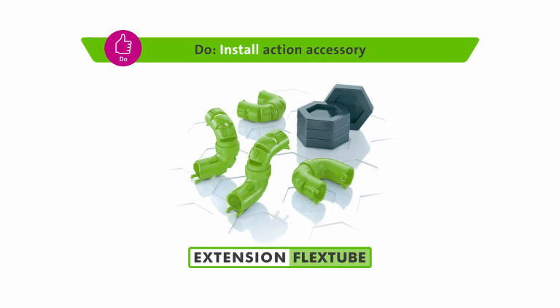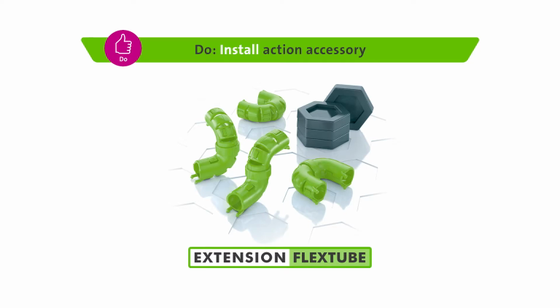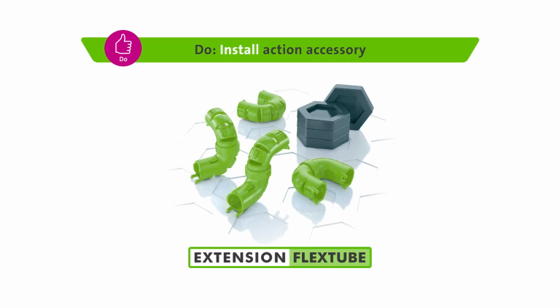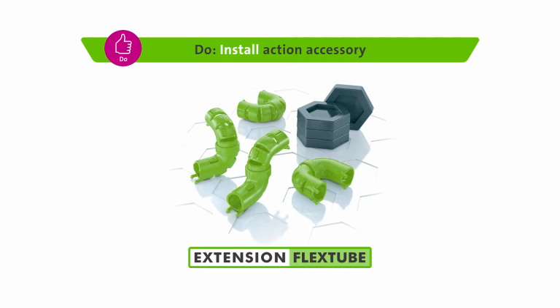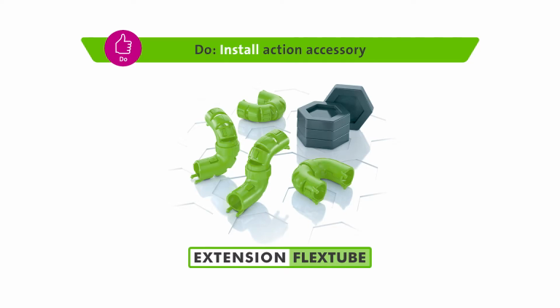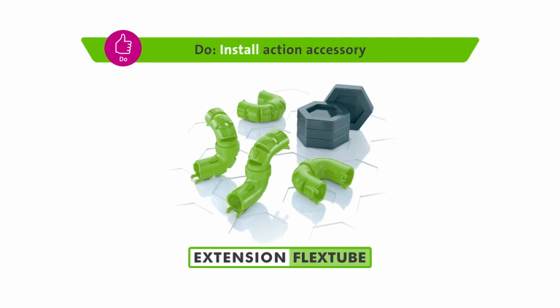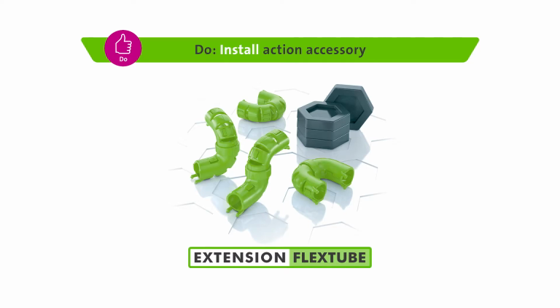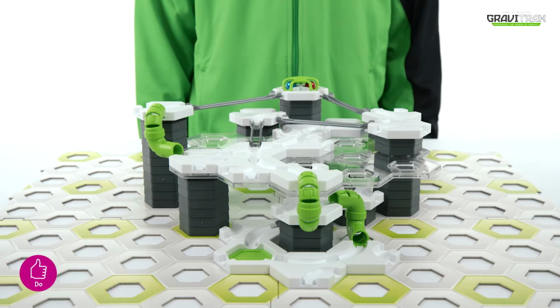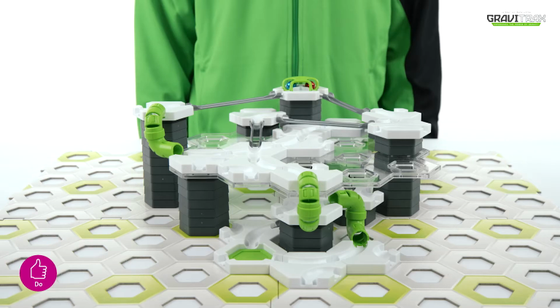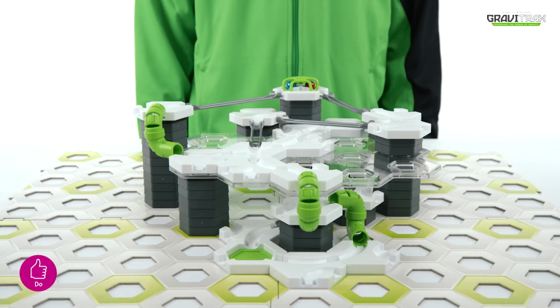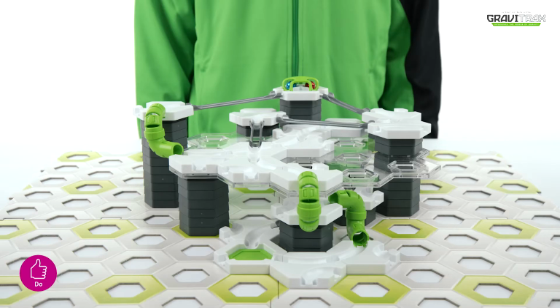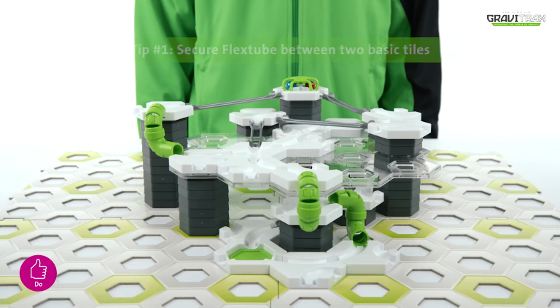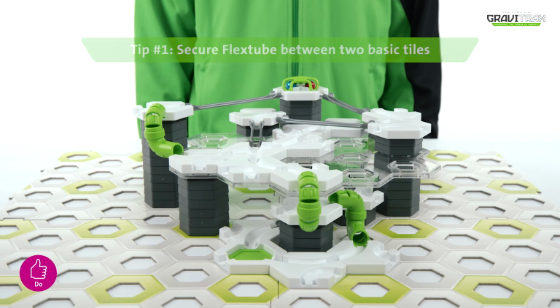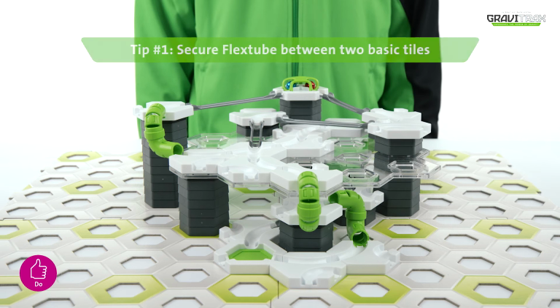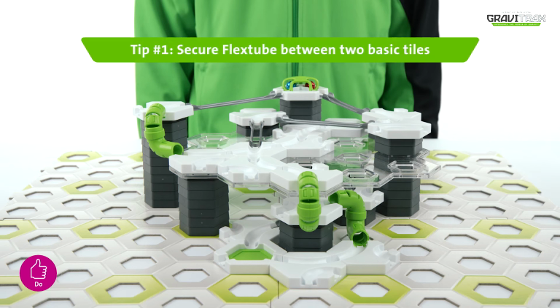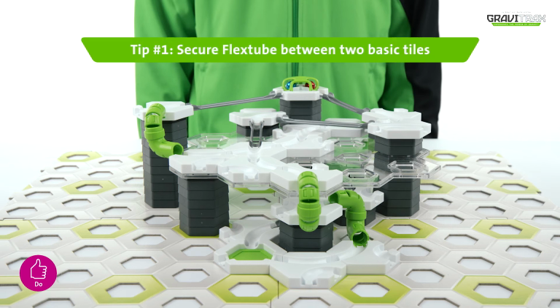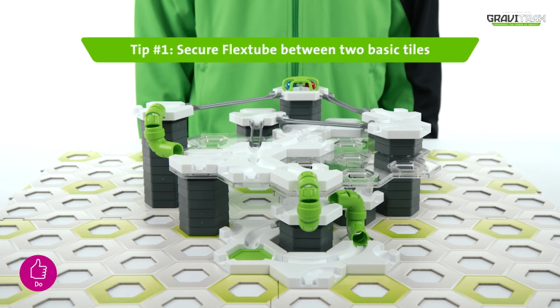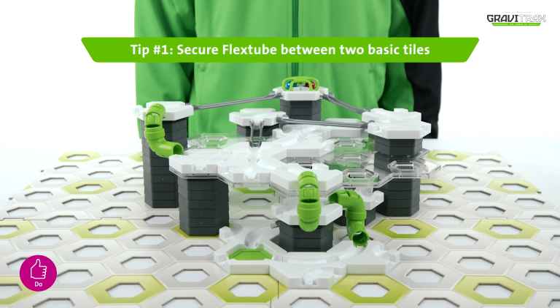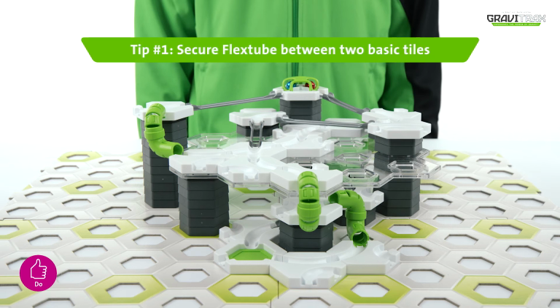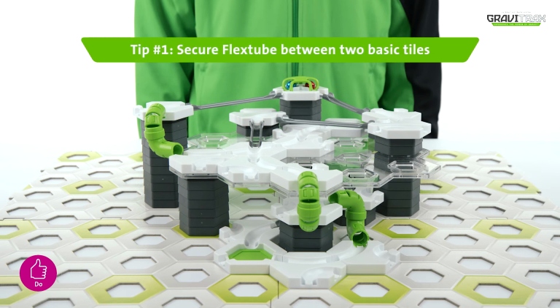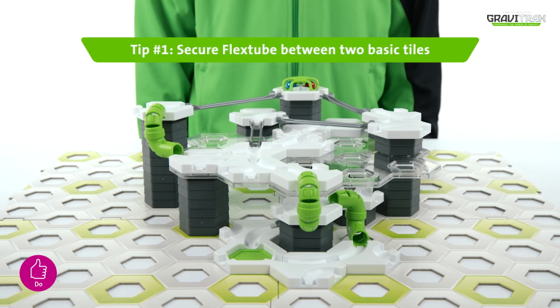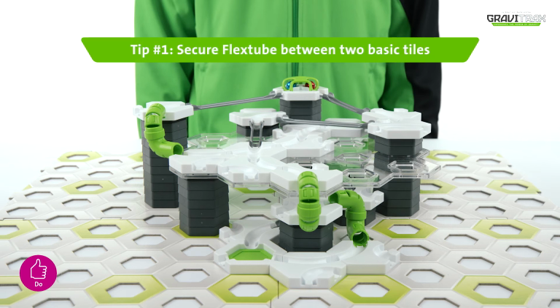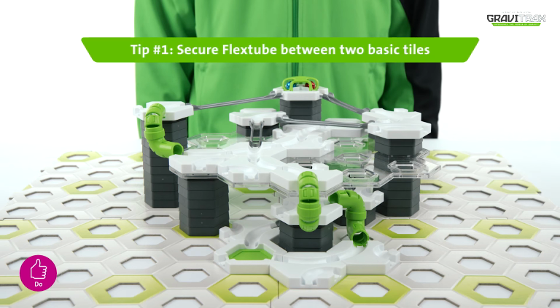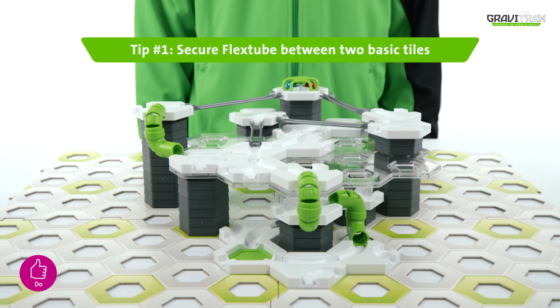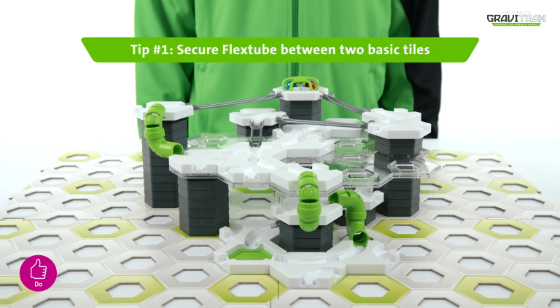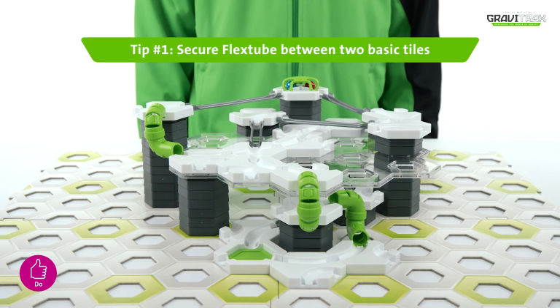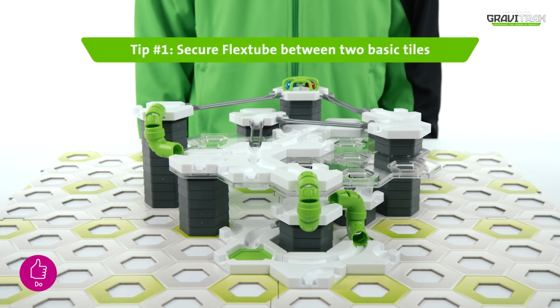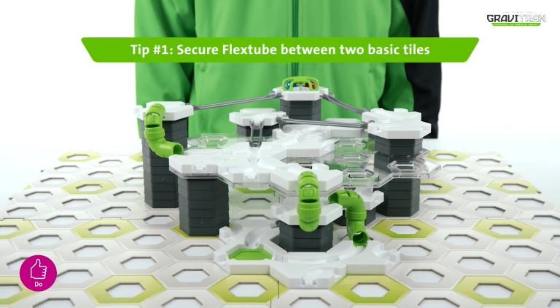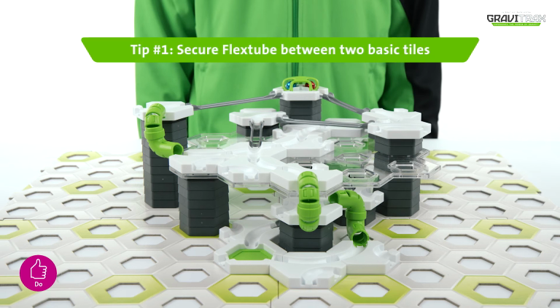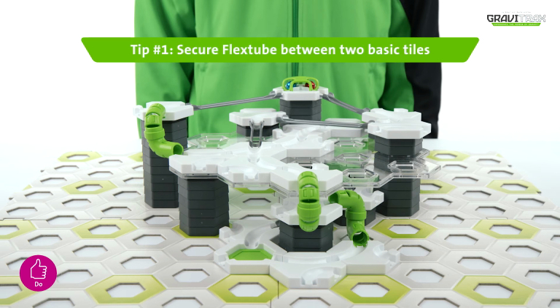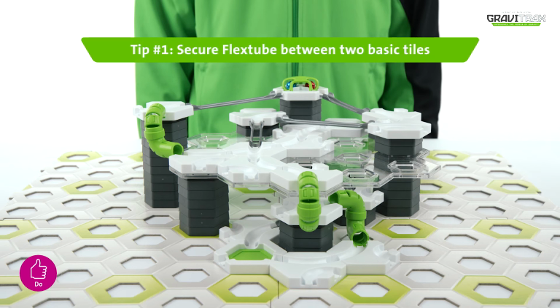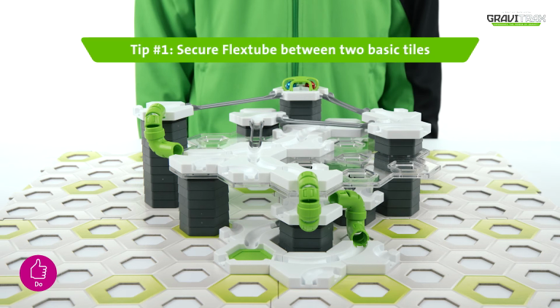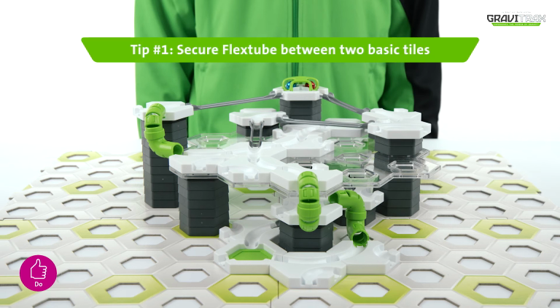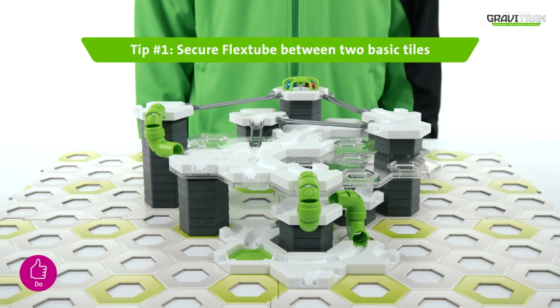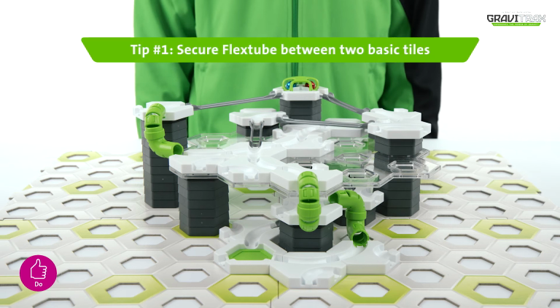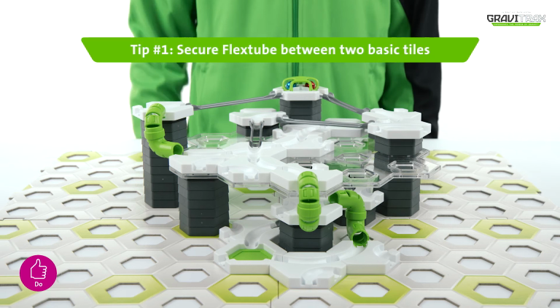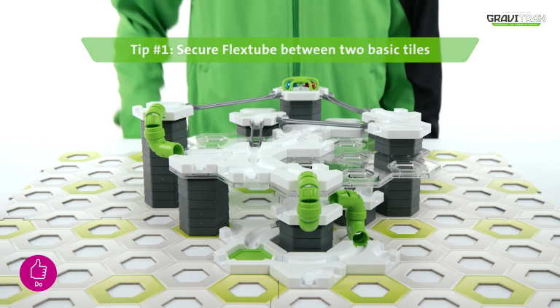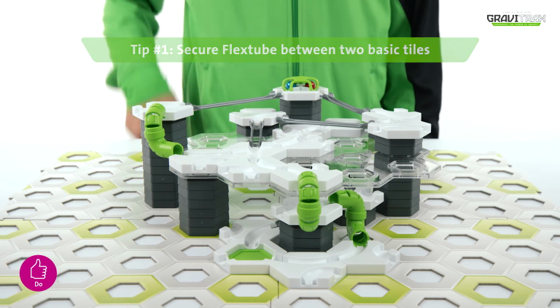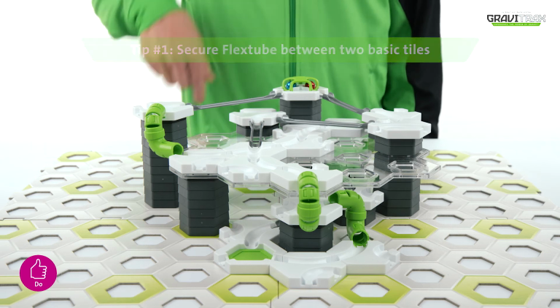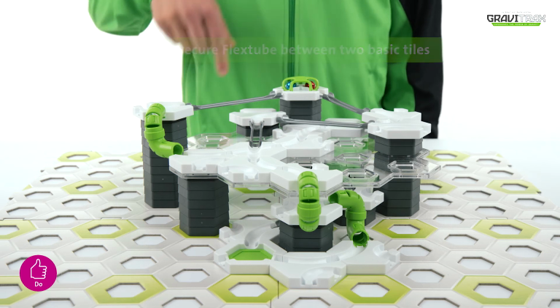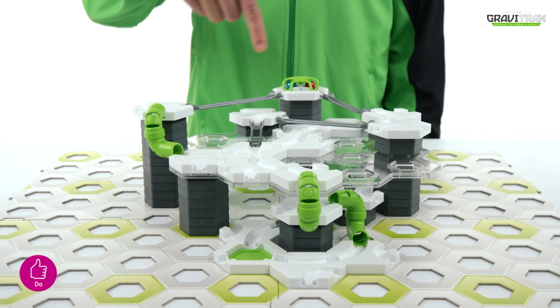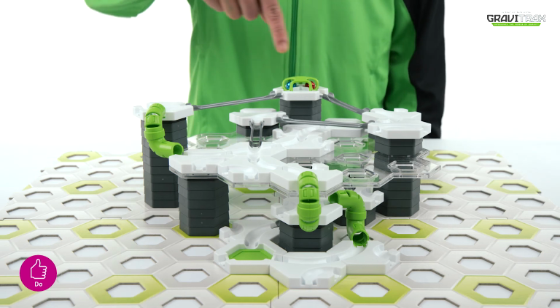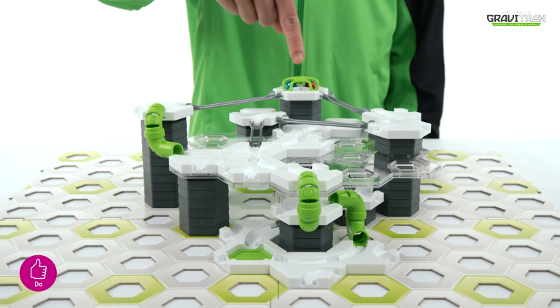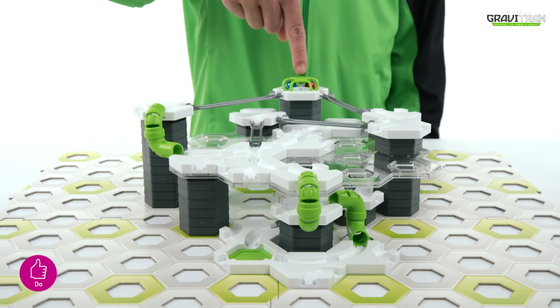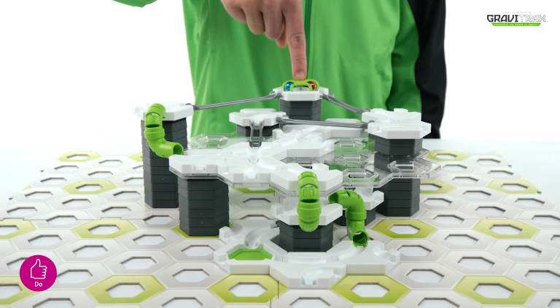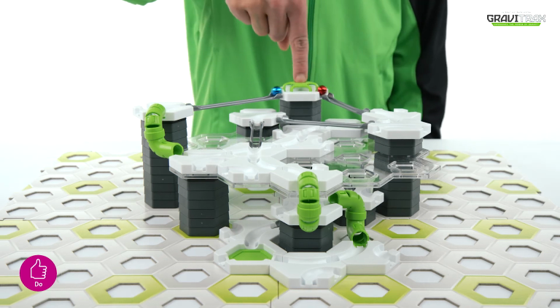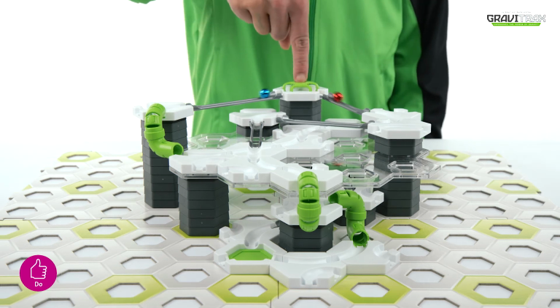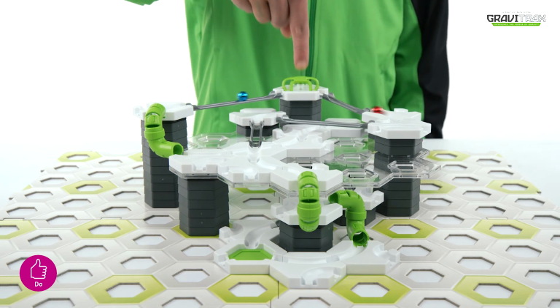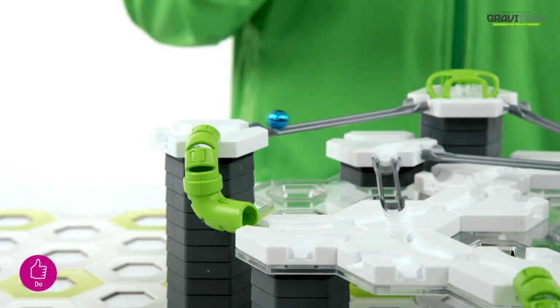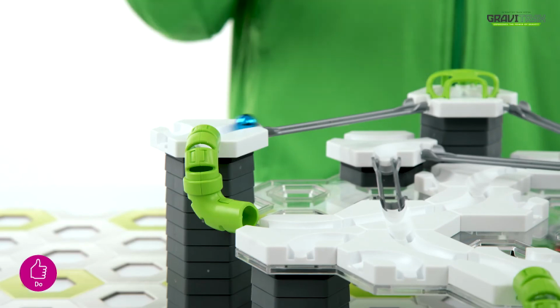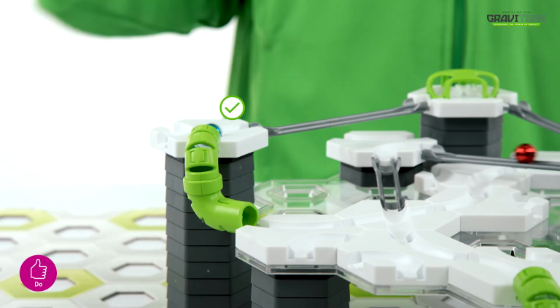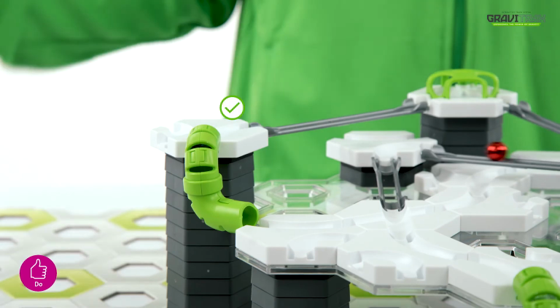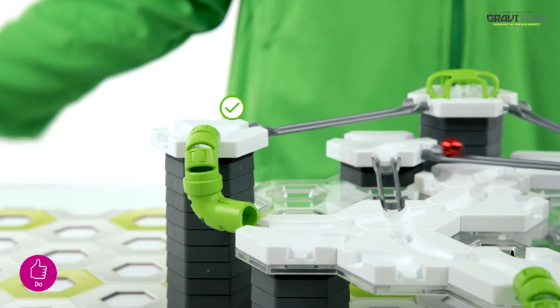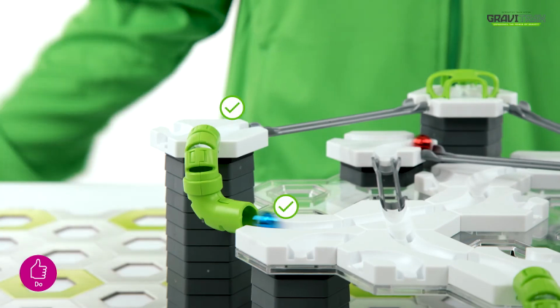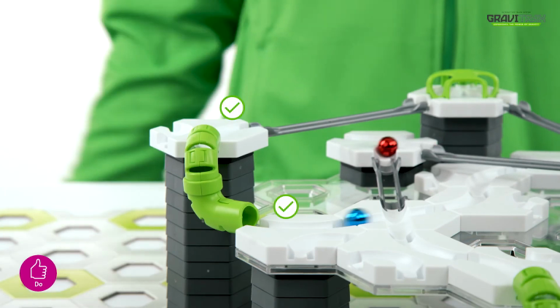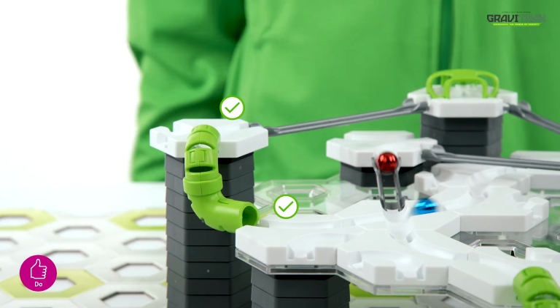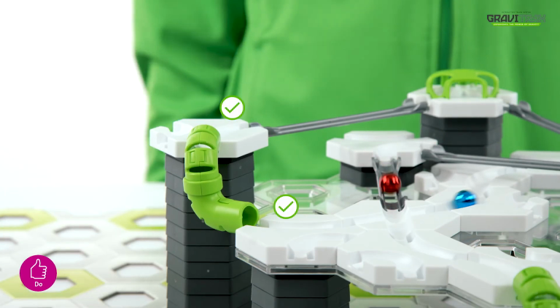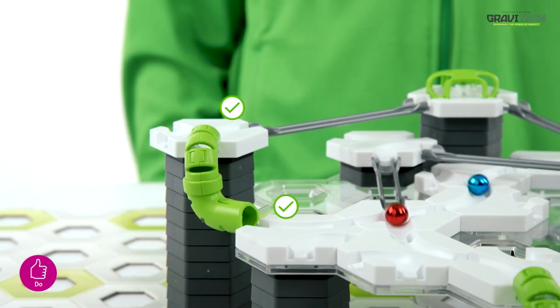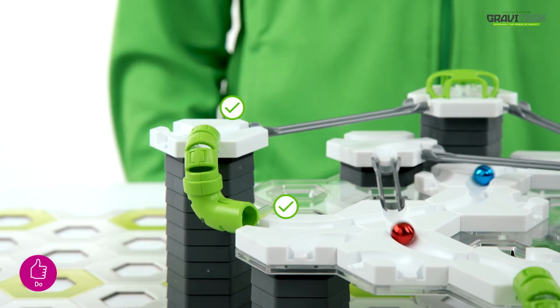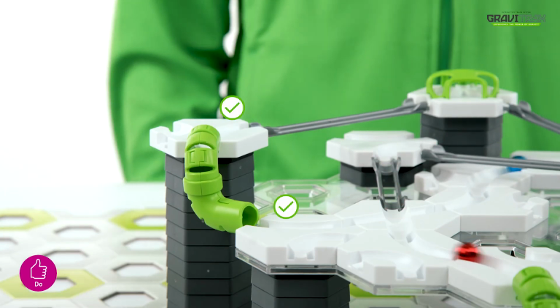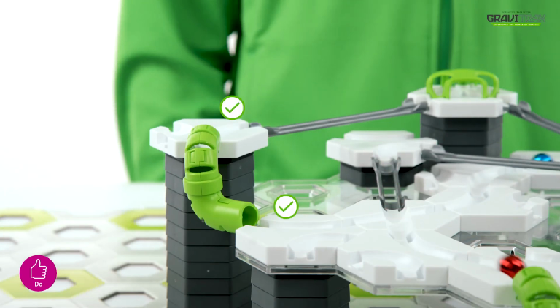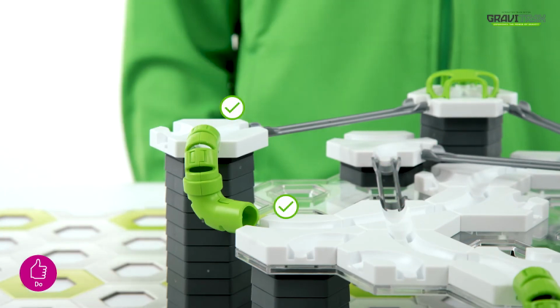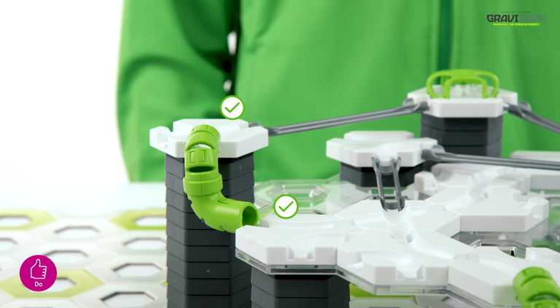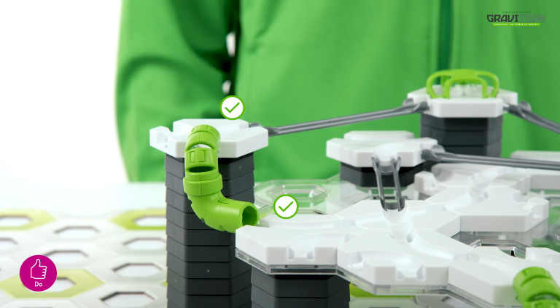Here's some tips for you. Tip 1: secure the flex tube between two basic tiles, like so.